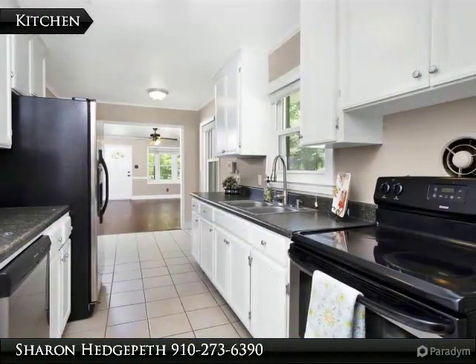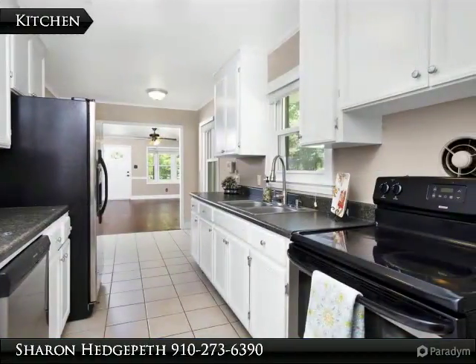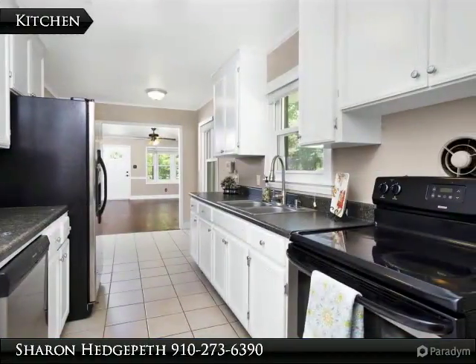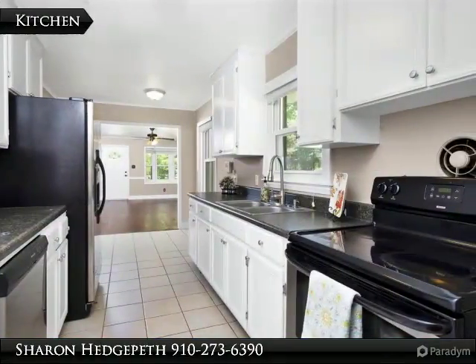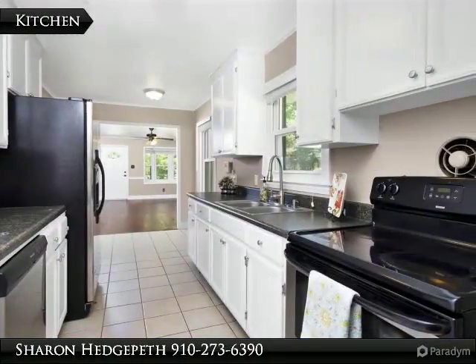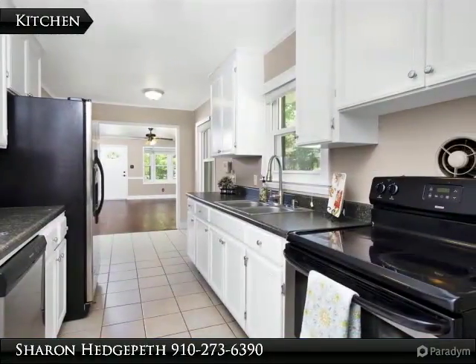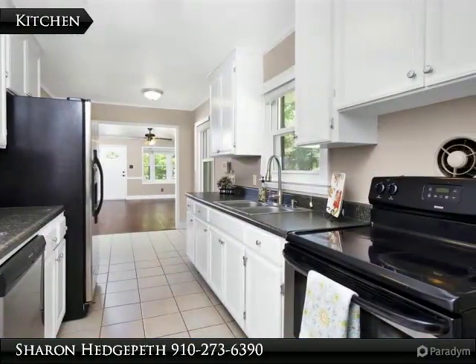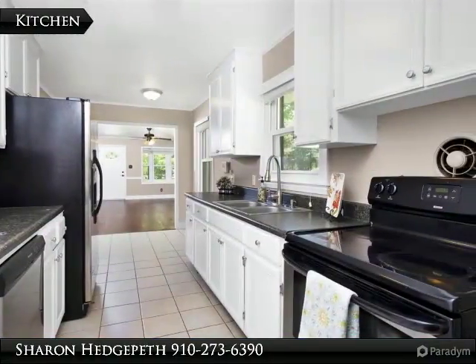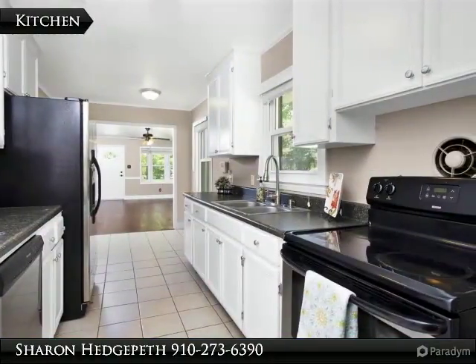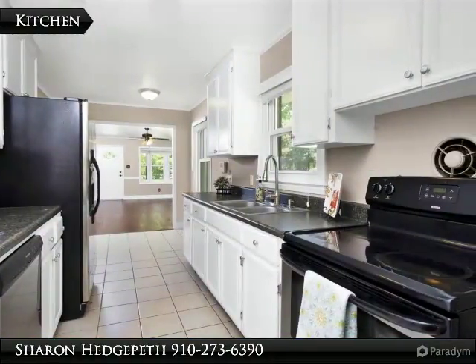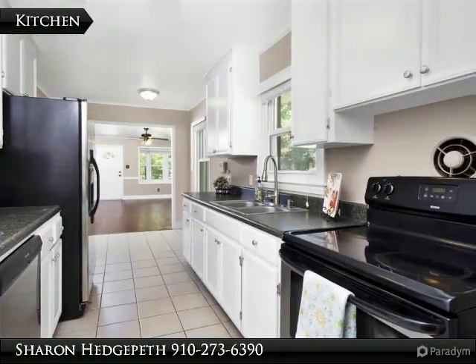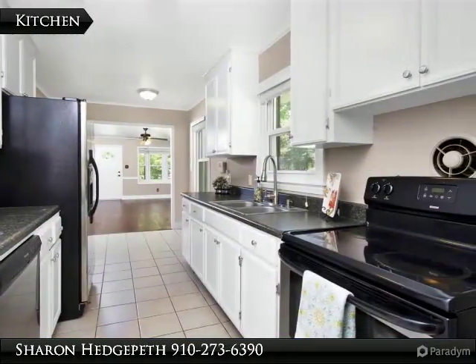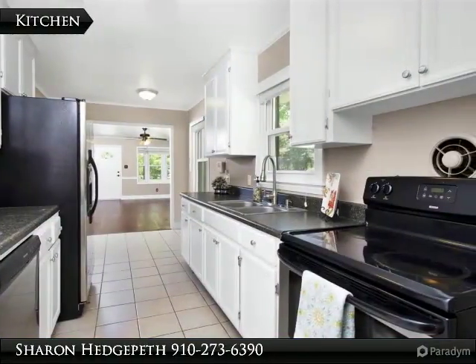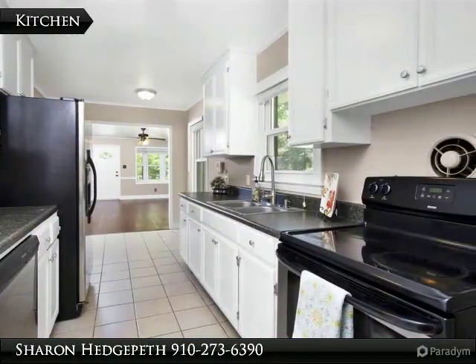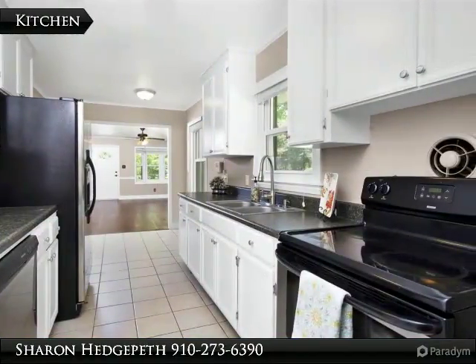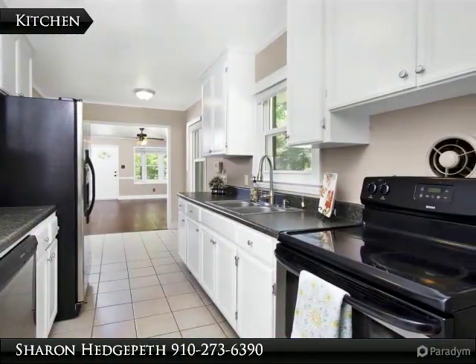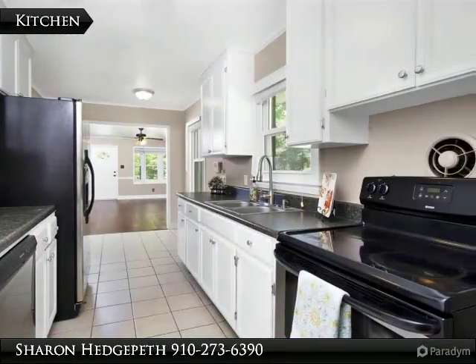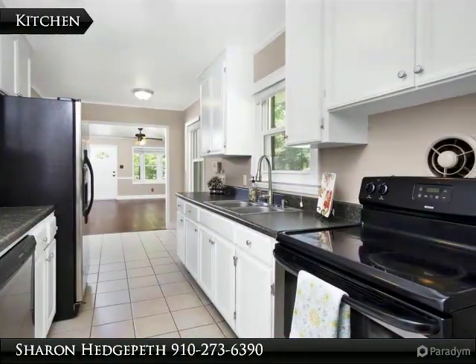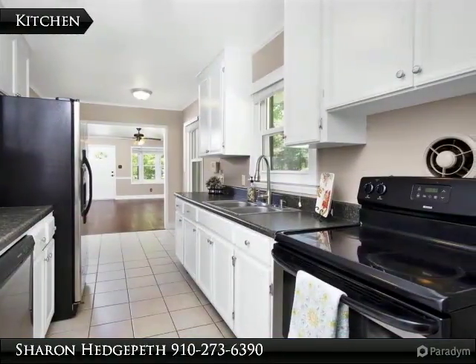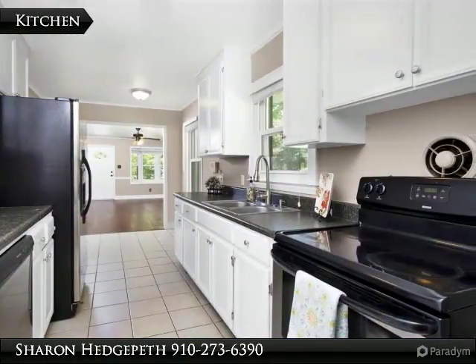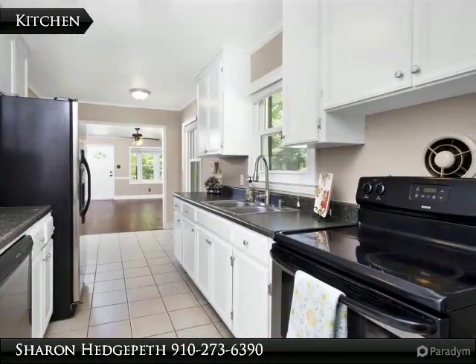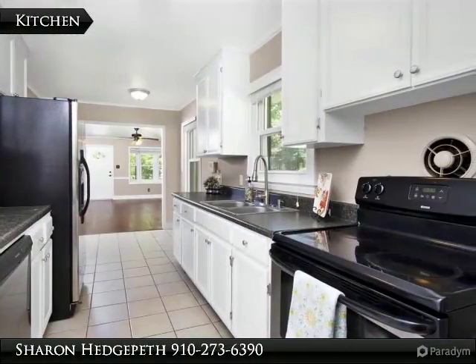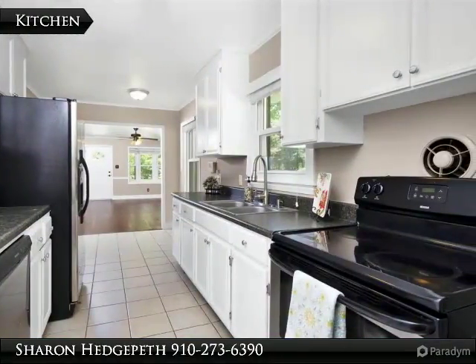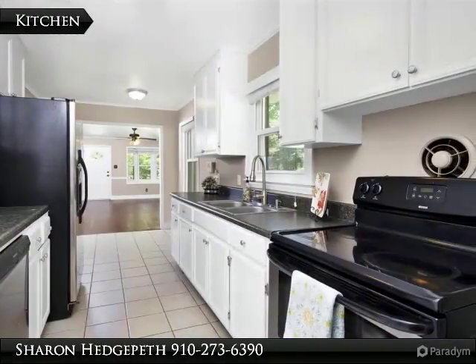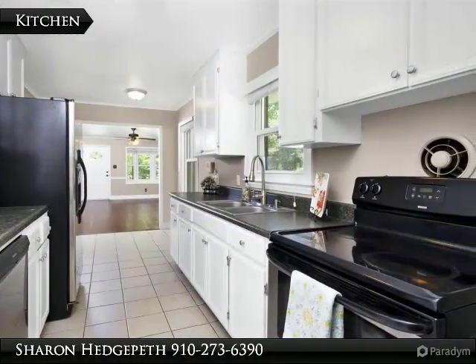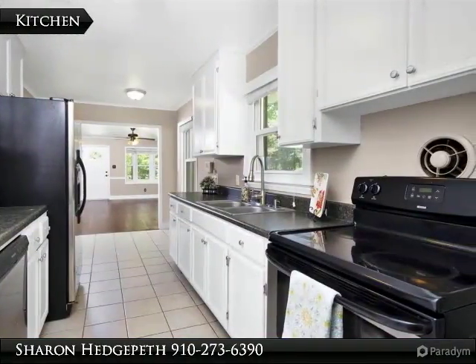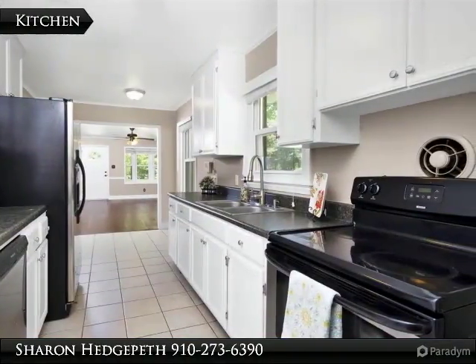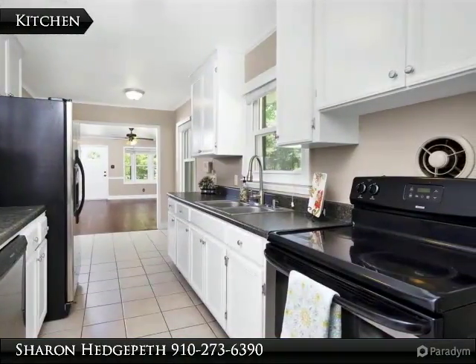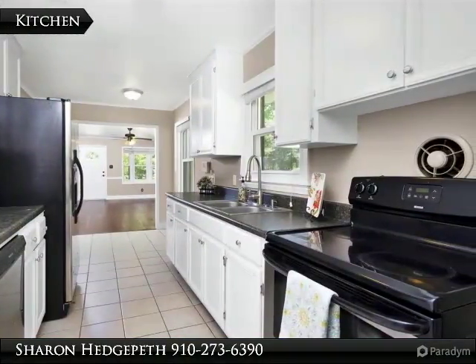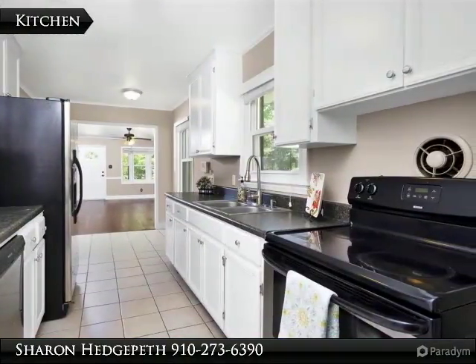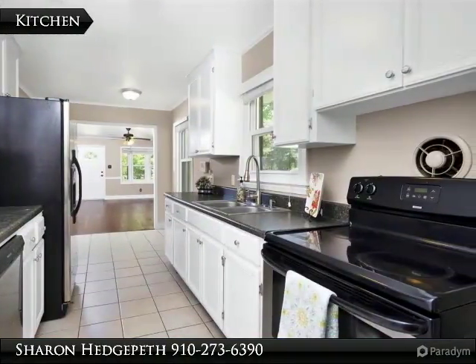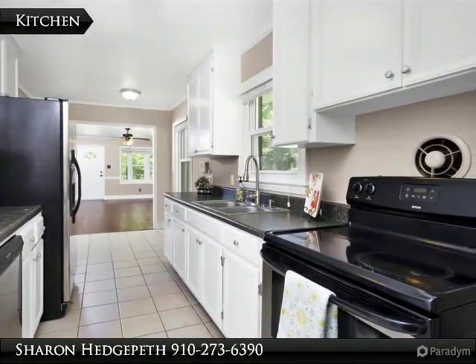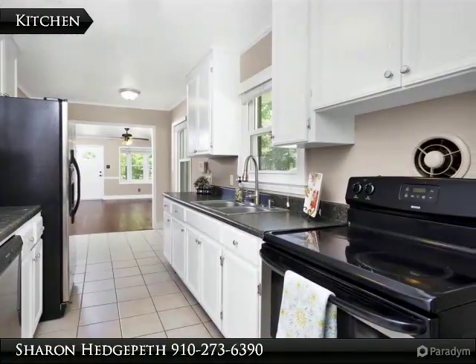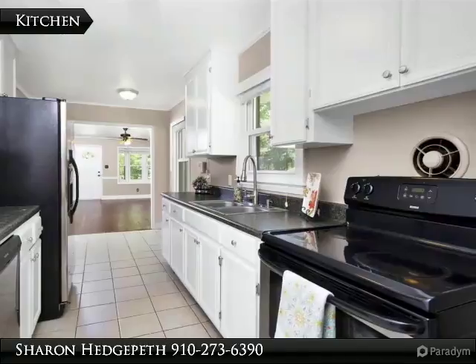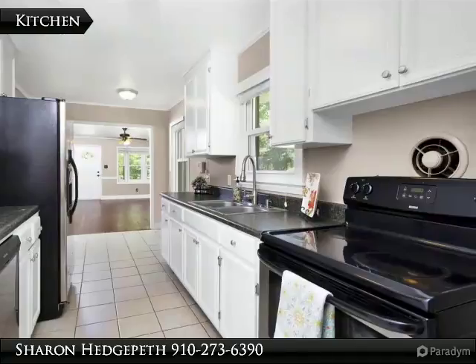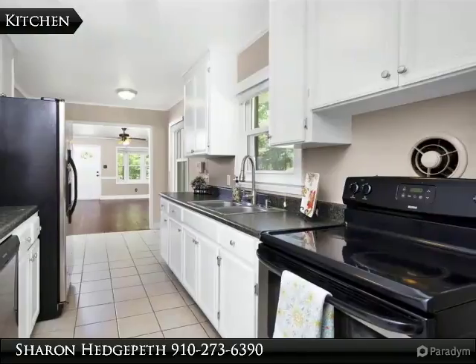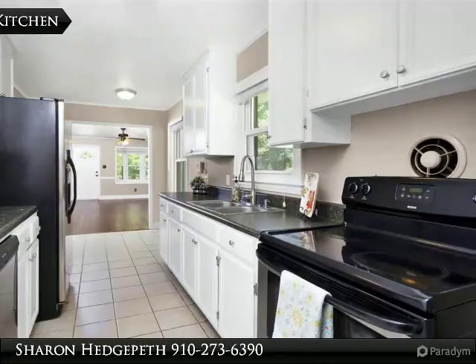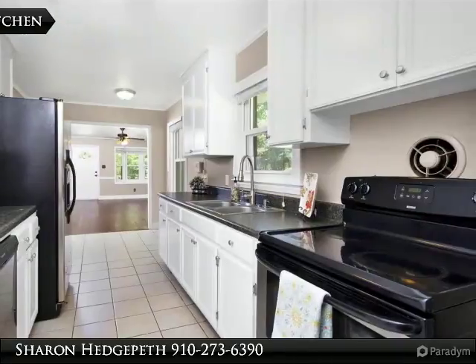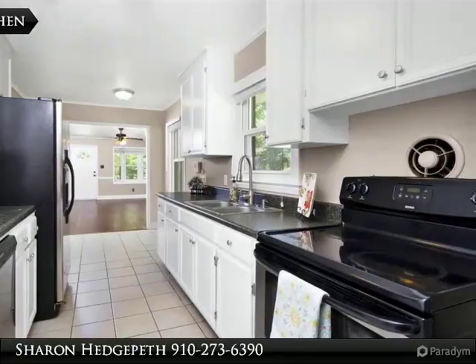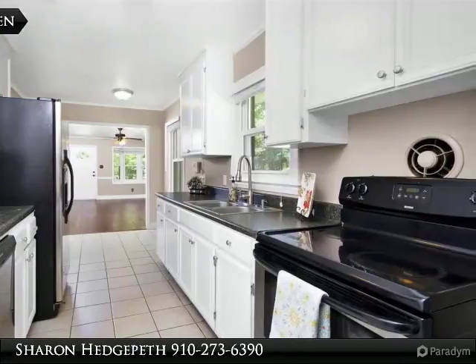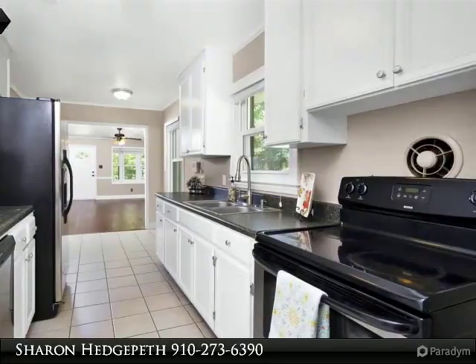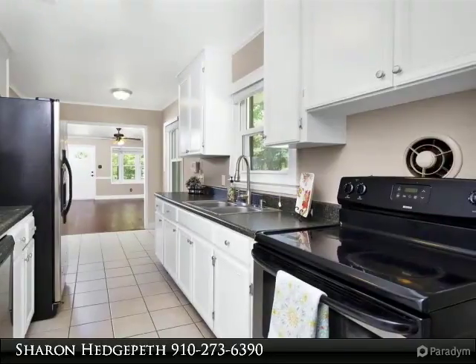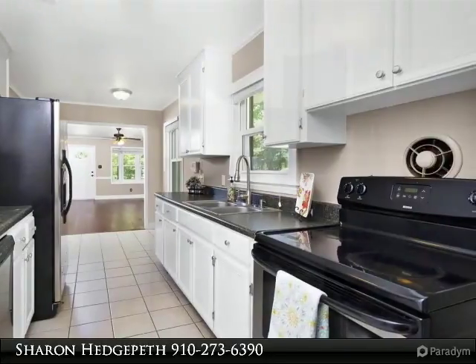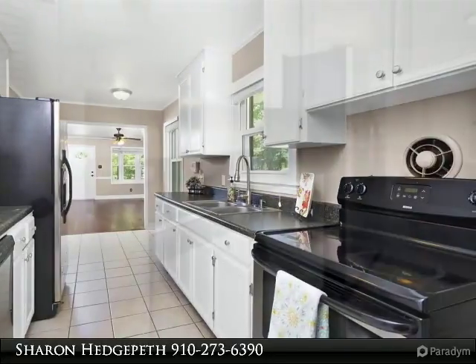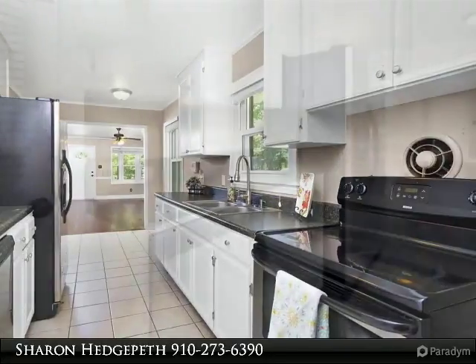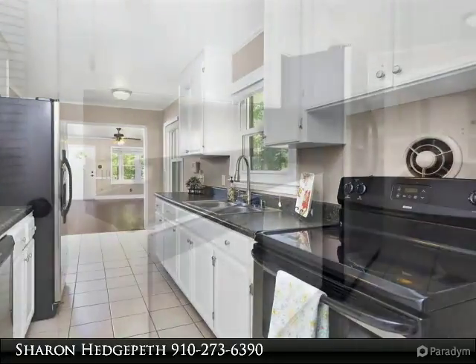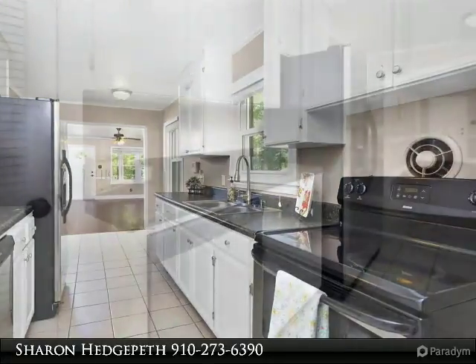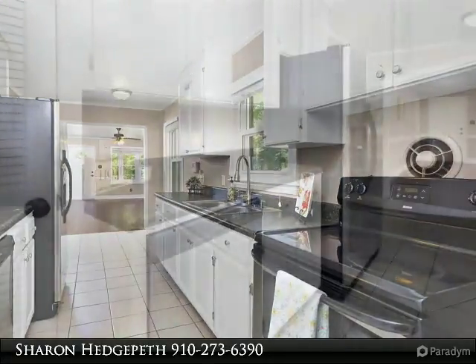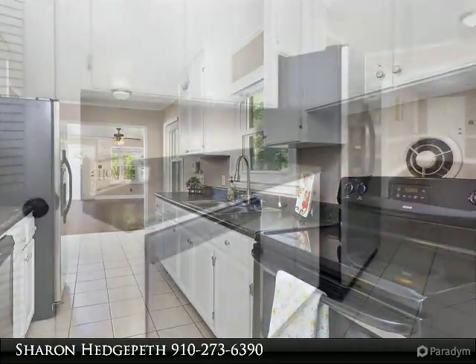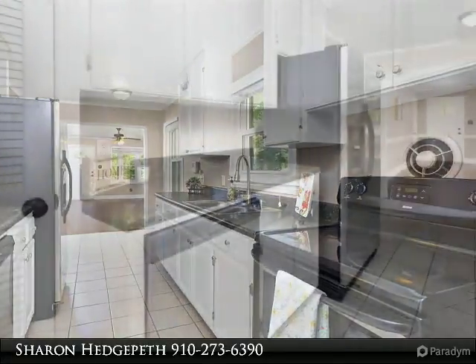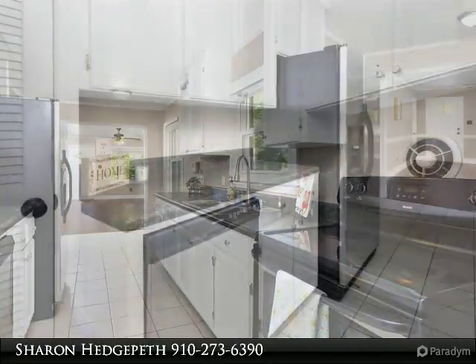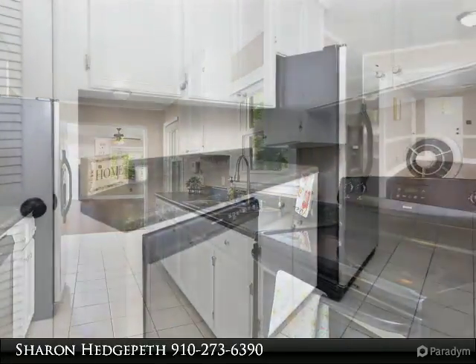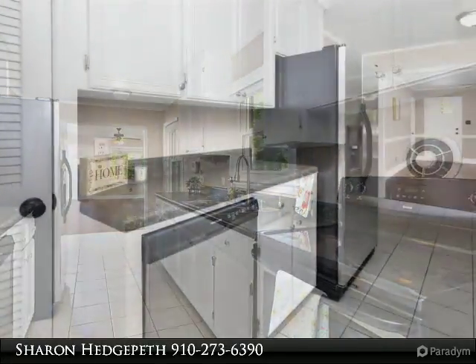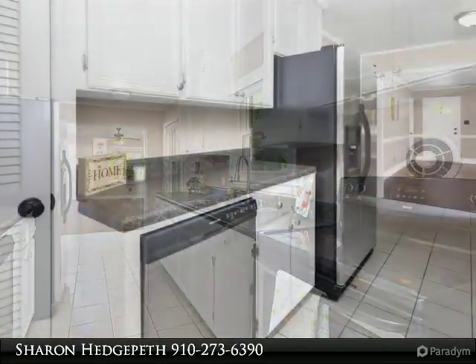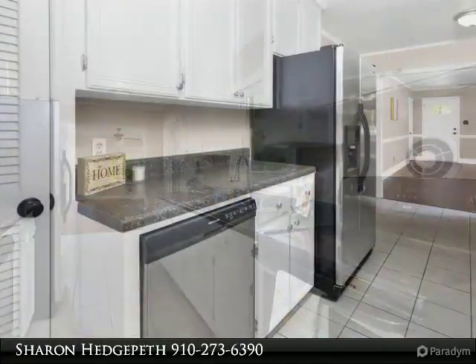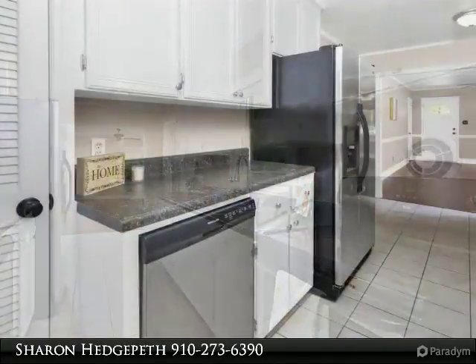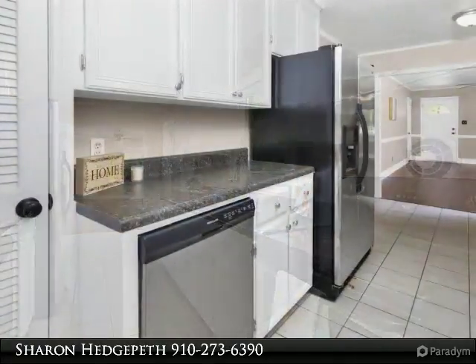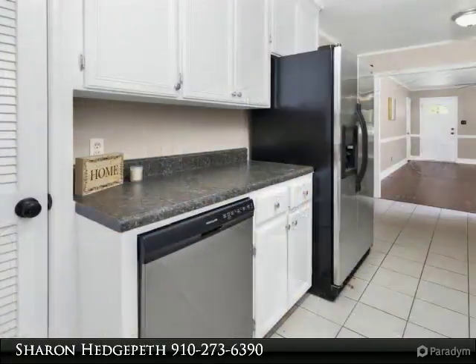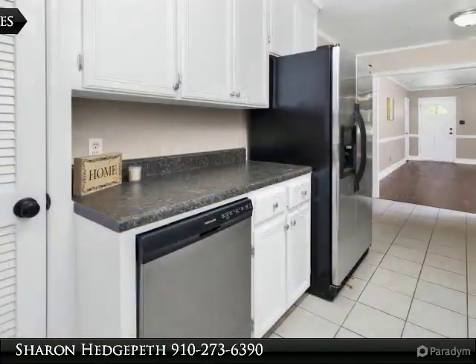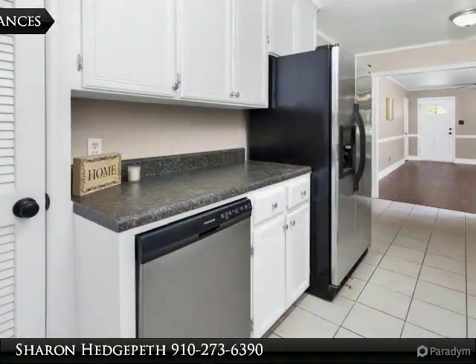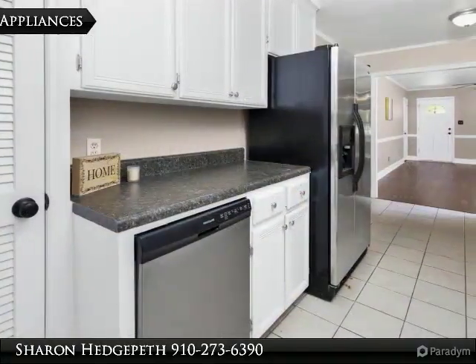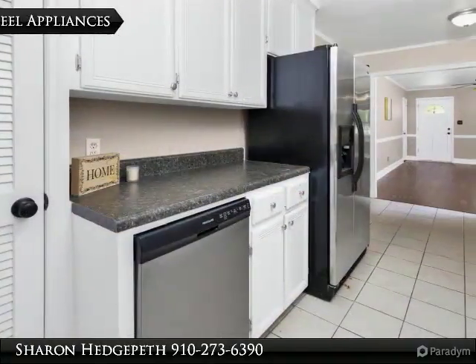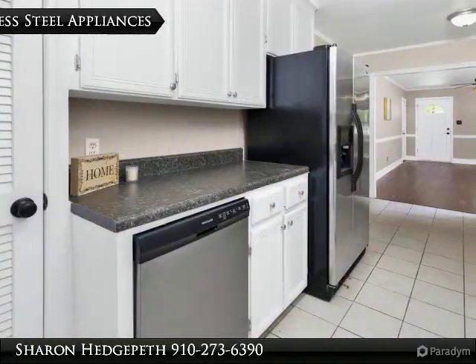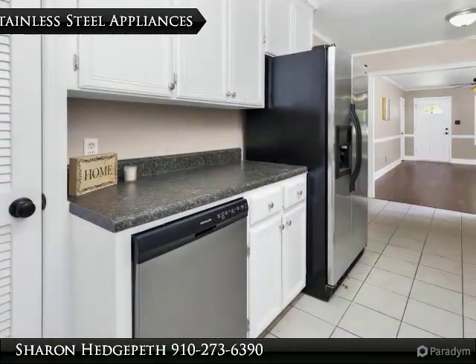Patio area and storage shed. Fully fenced, large backyard is waiting for you. Welcome home.